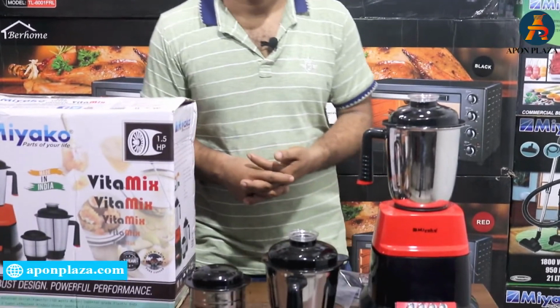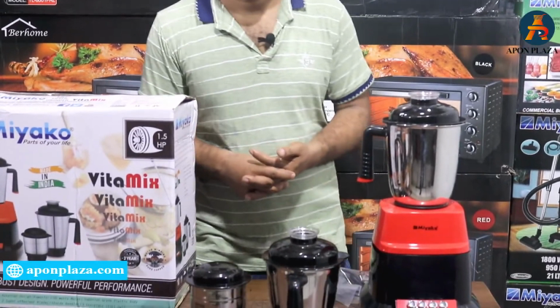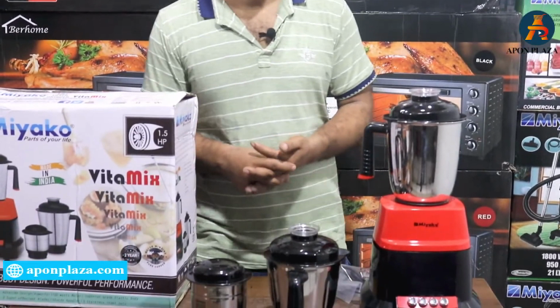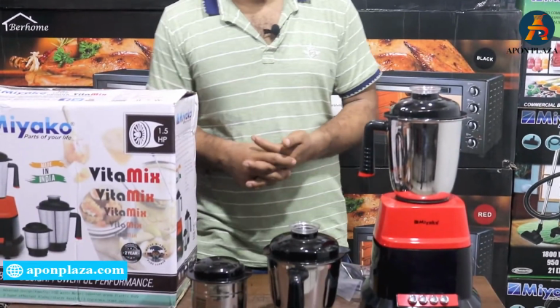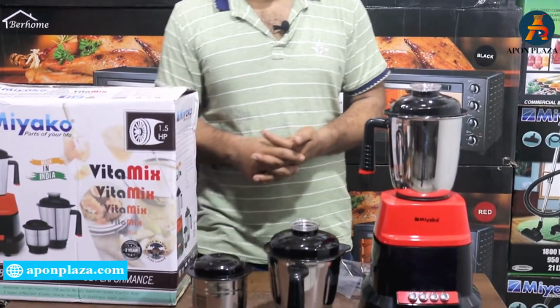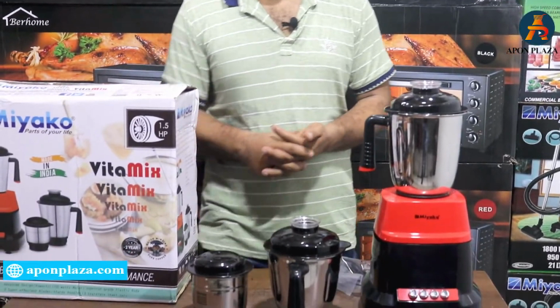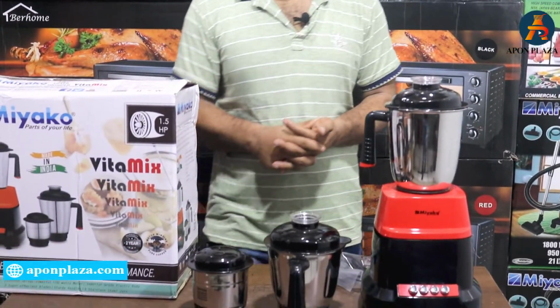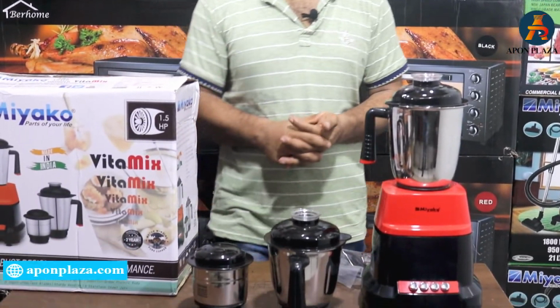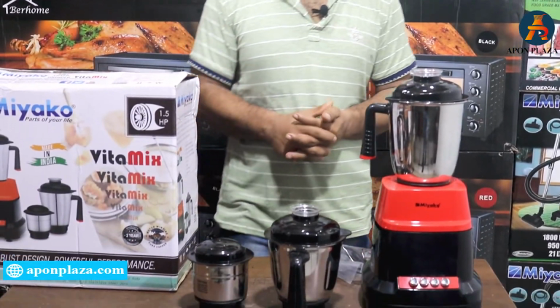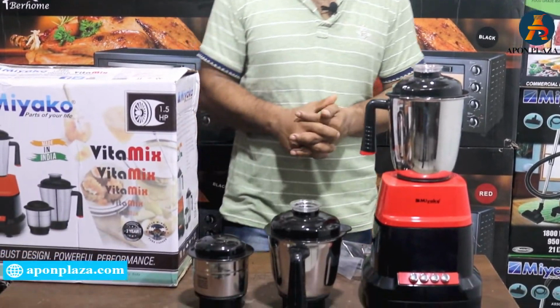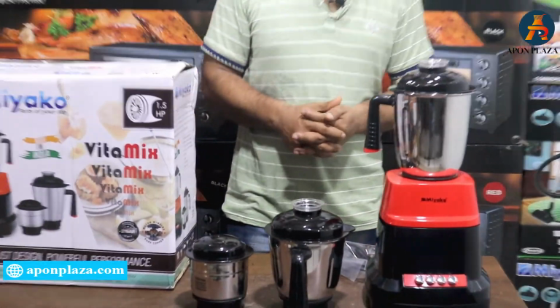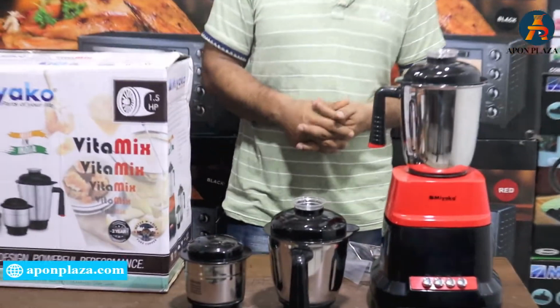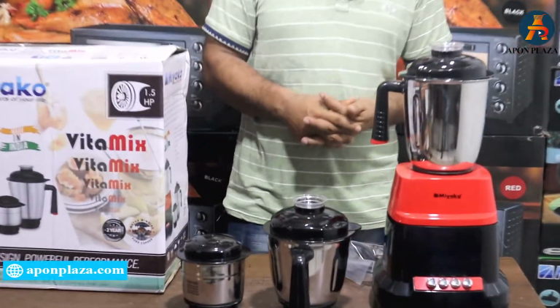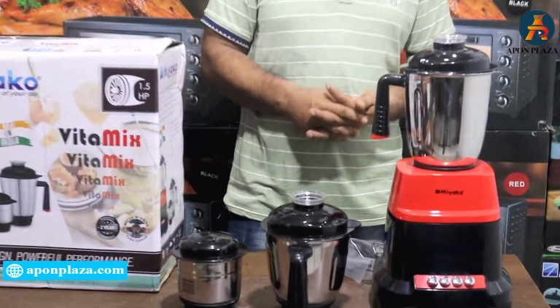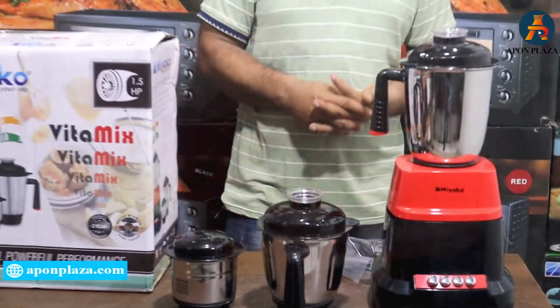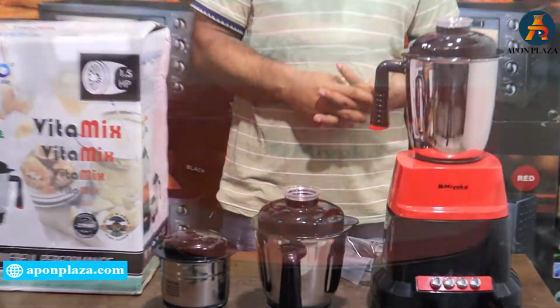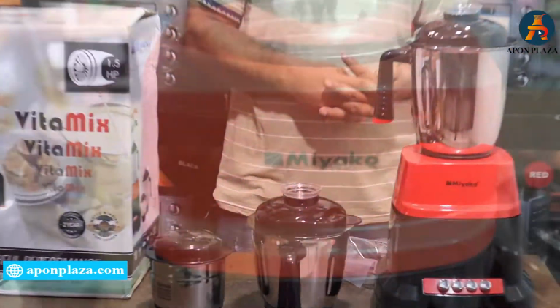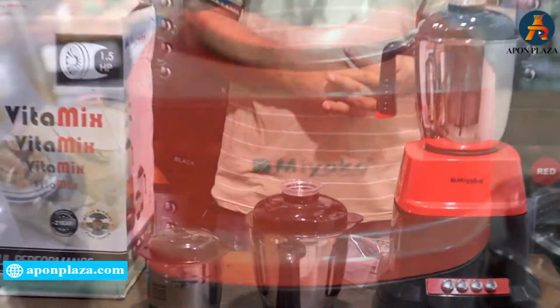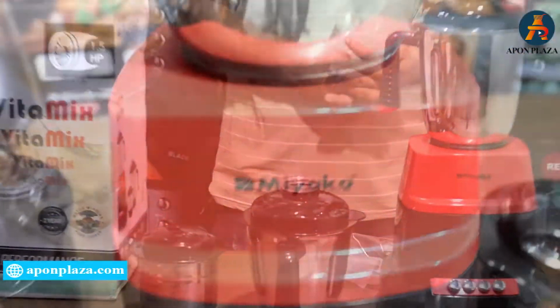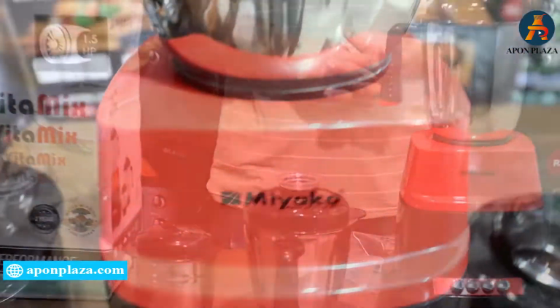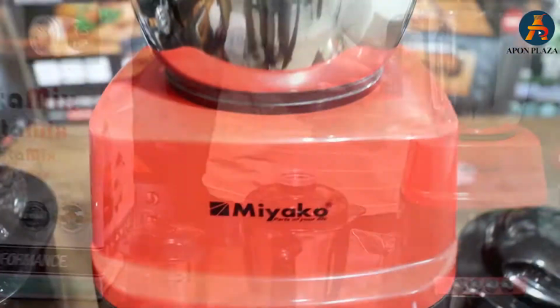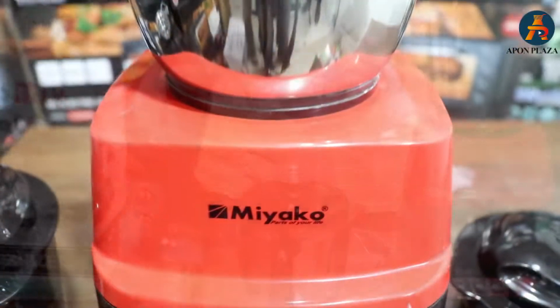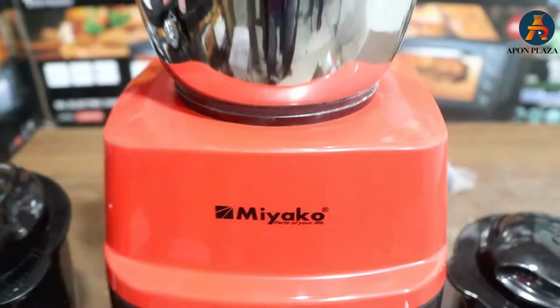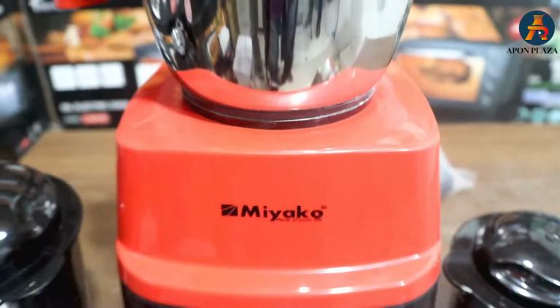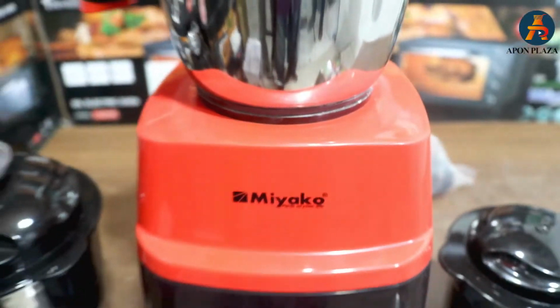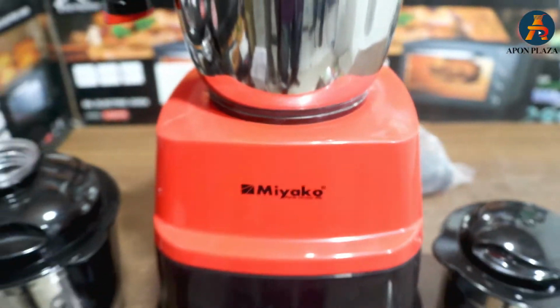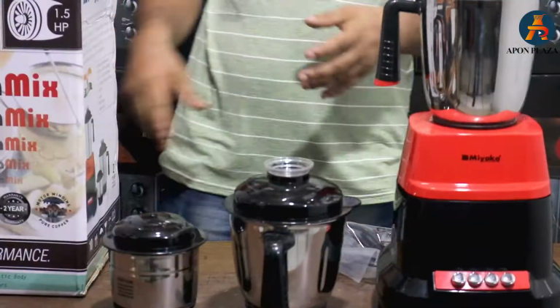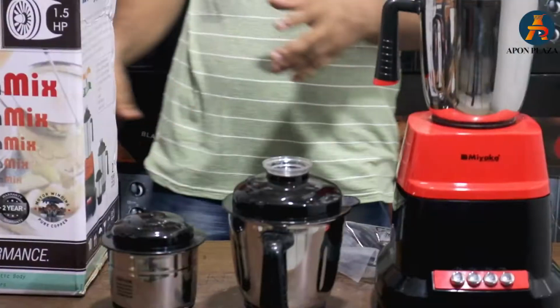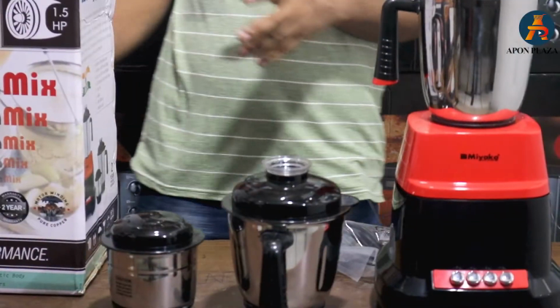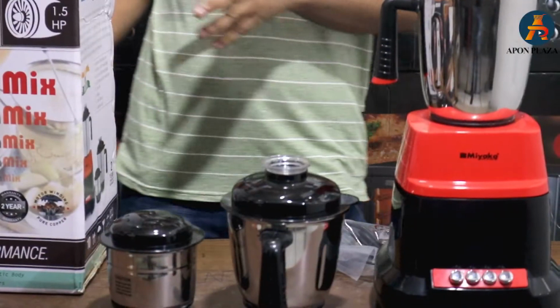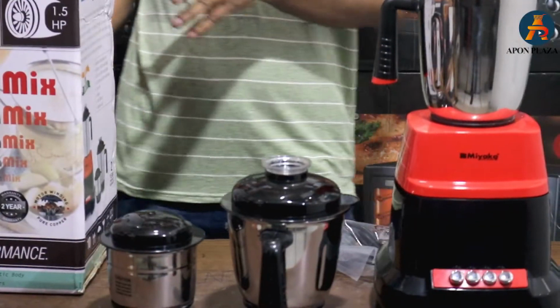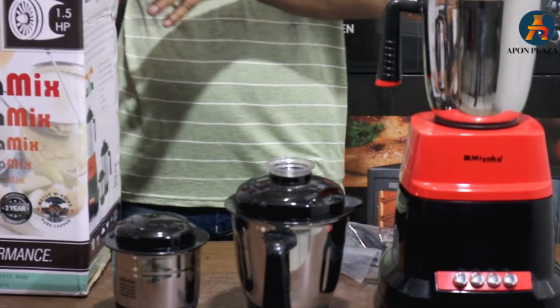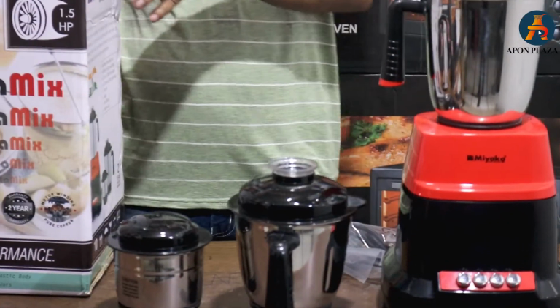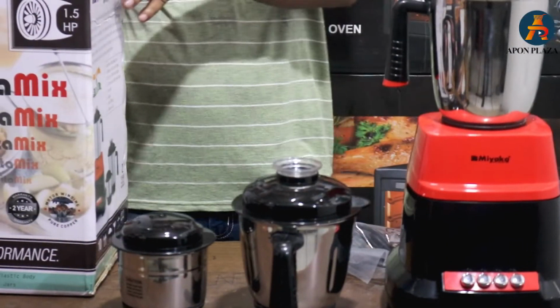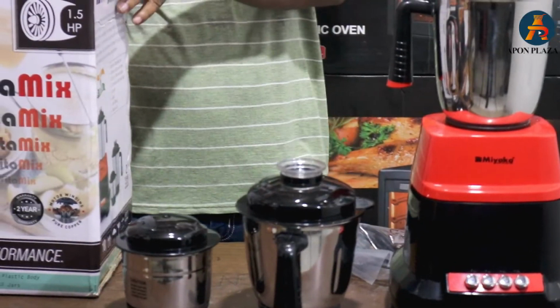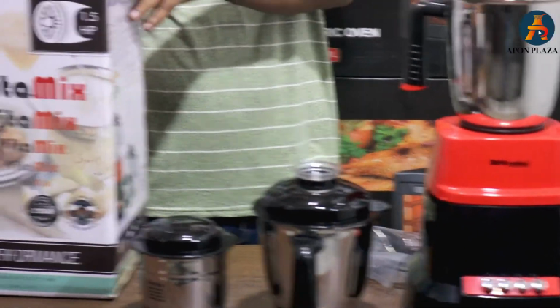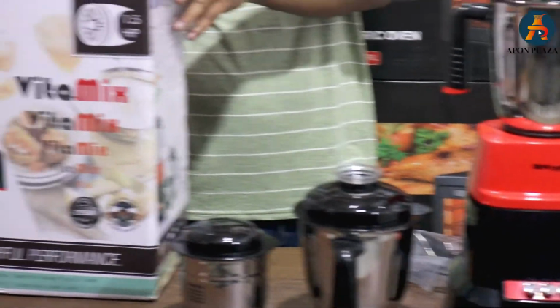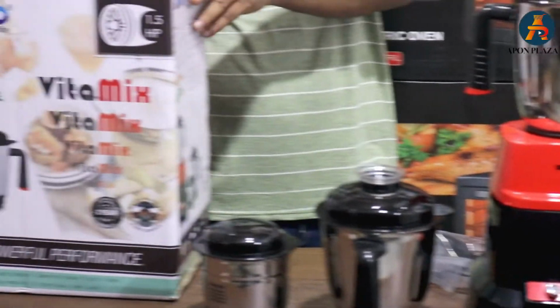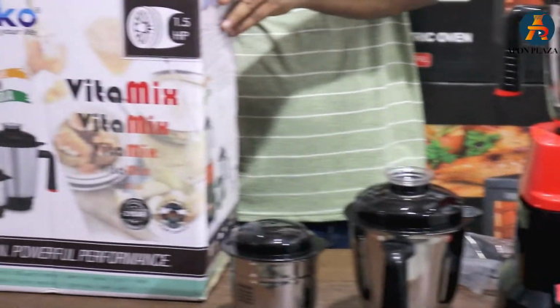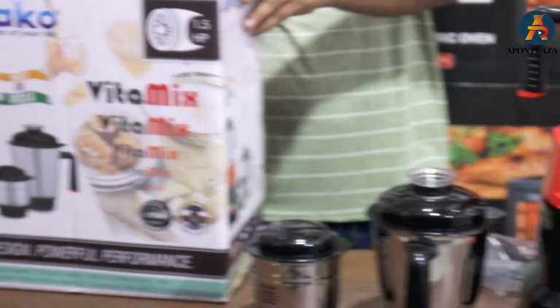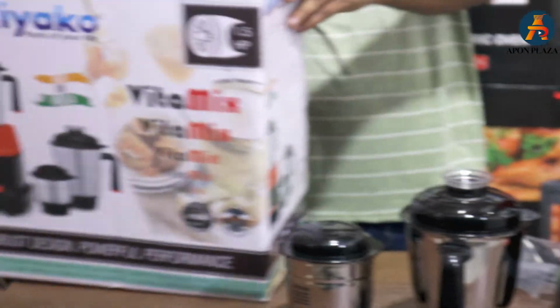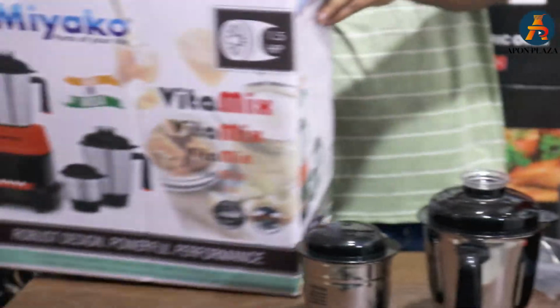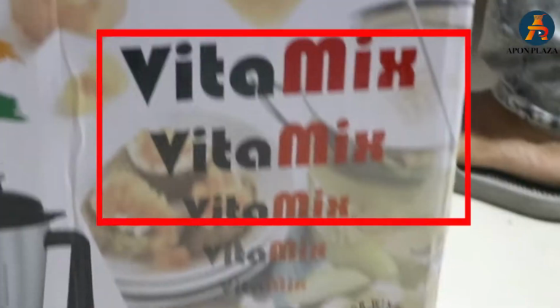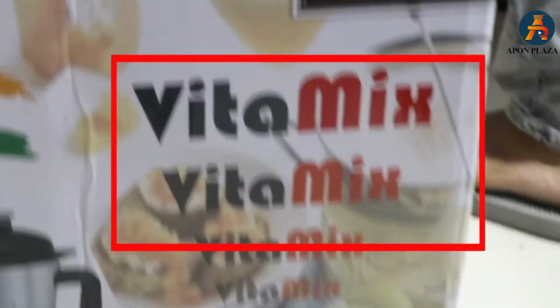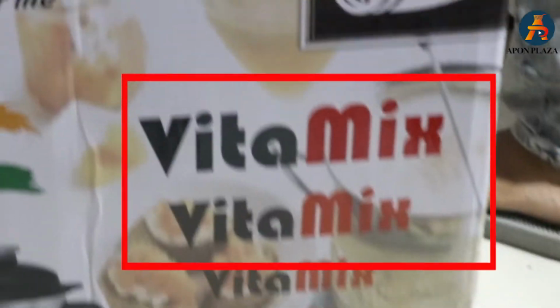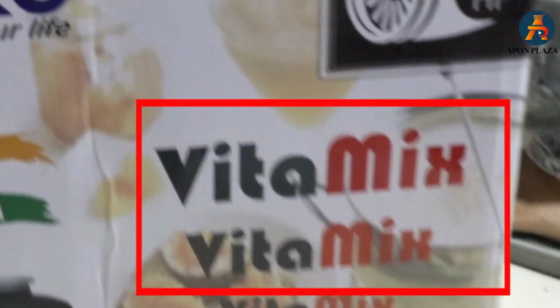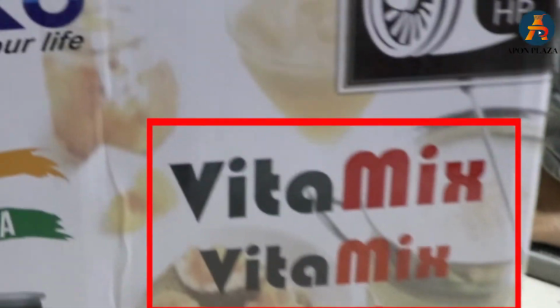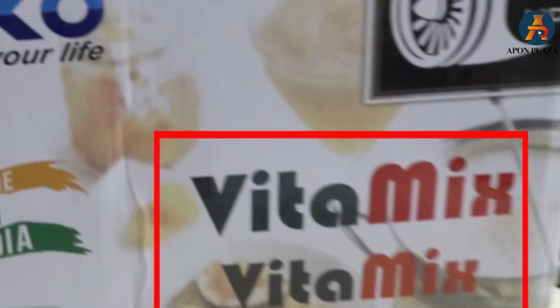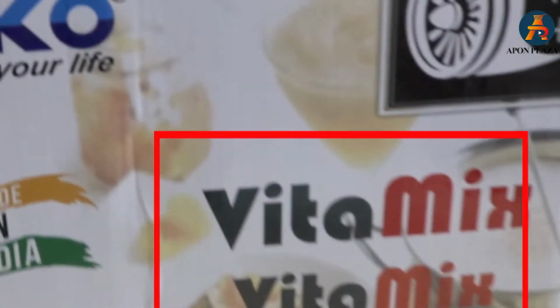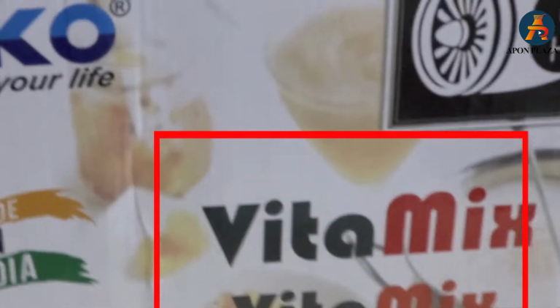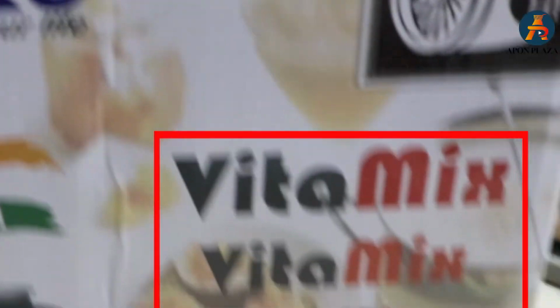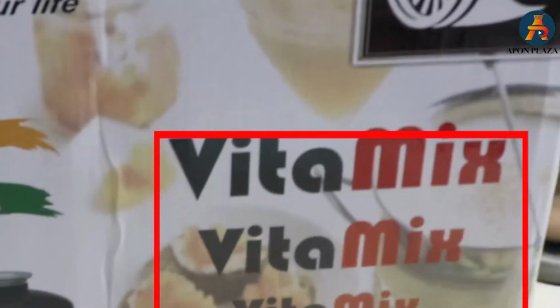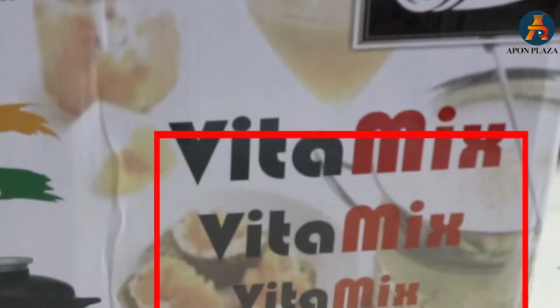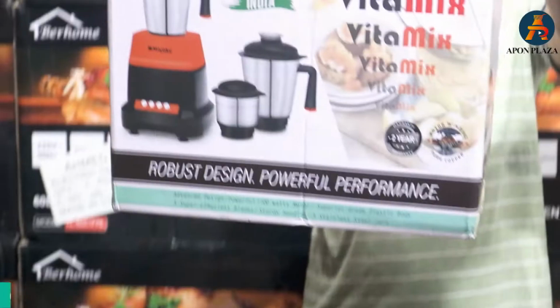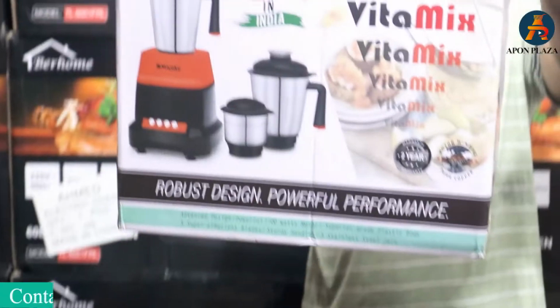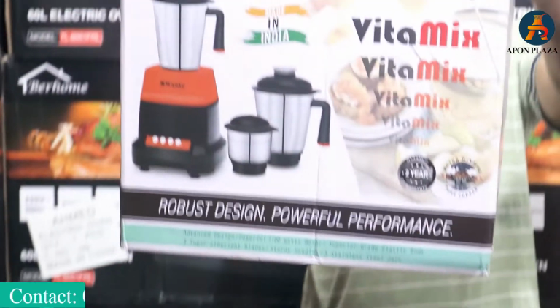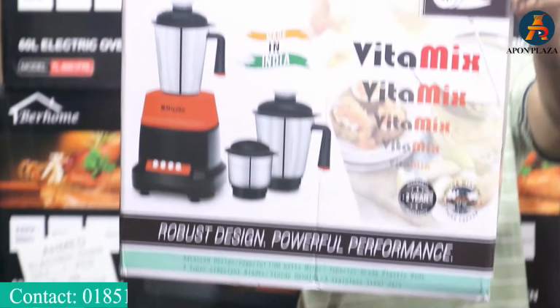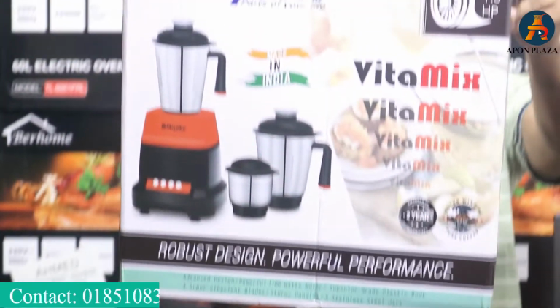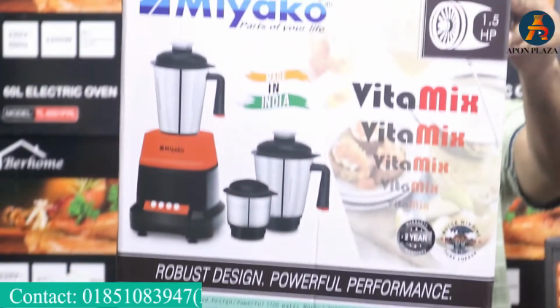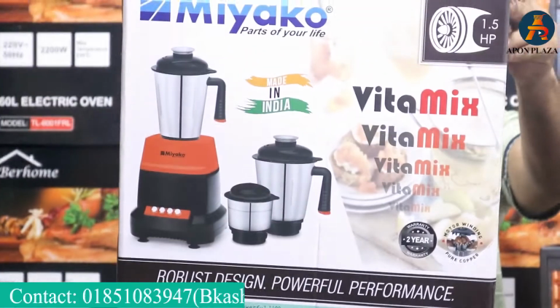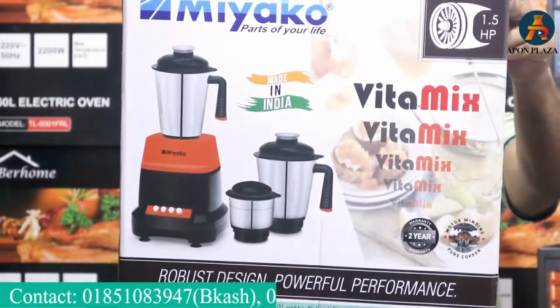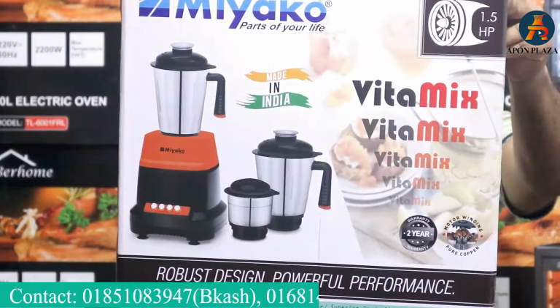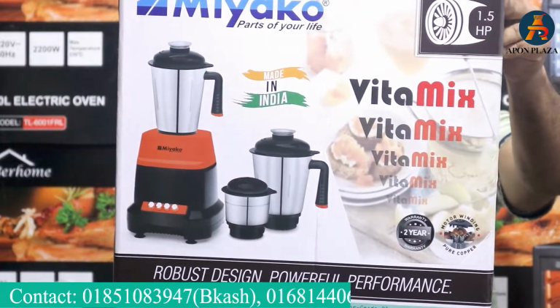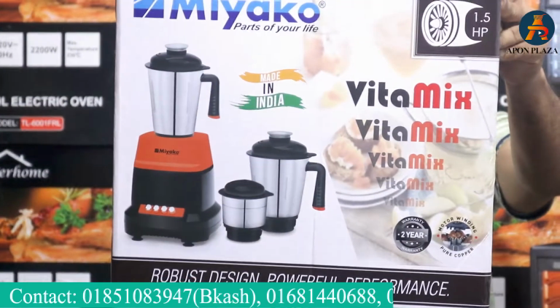What brand is this? This is my new brand. The model number is Vitamix. This is a 2S warranty.